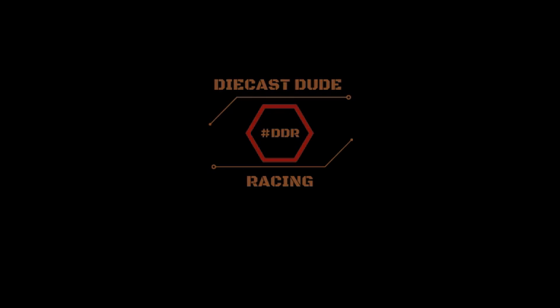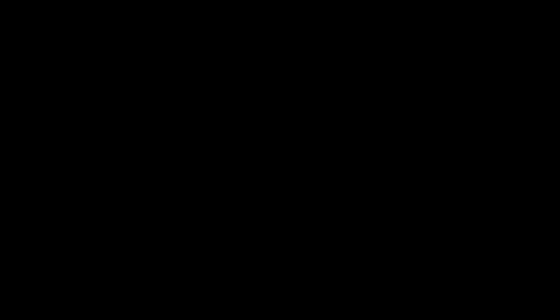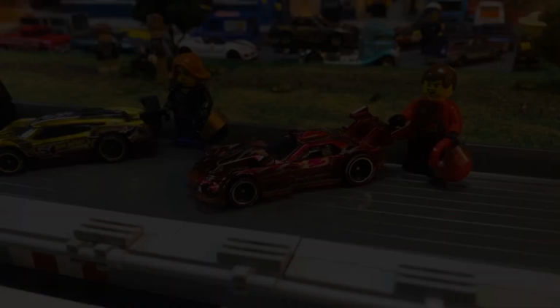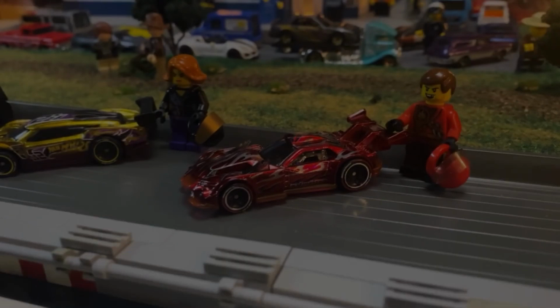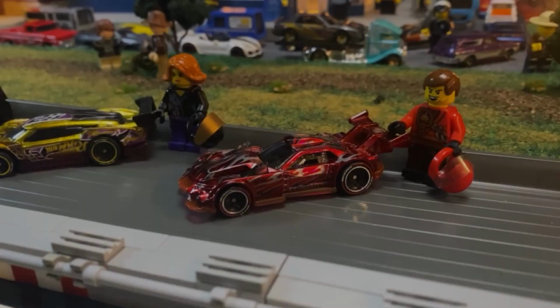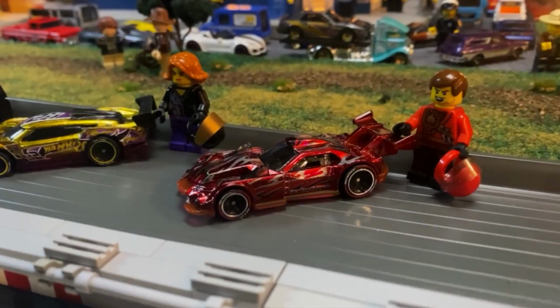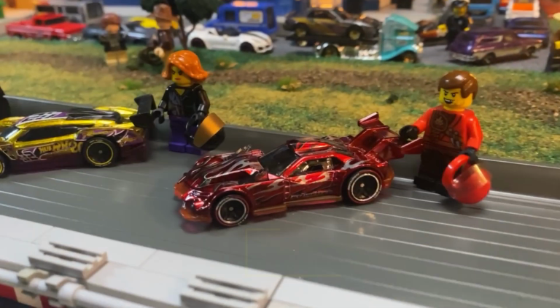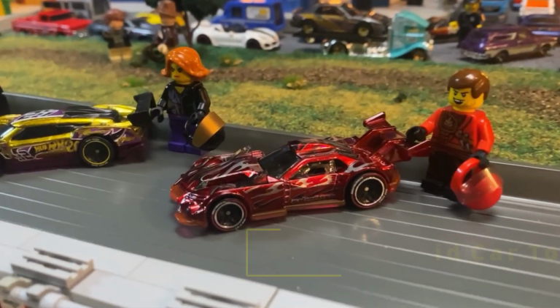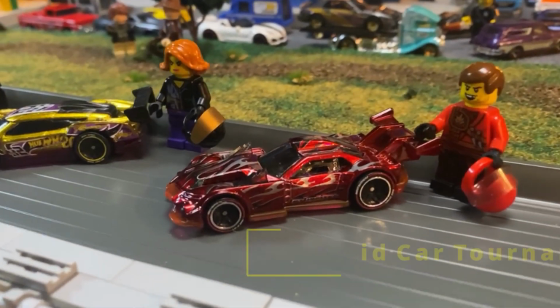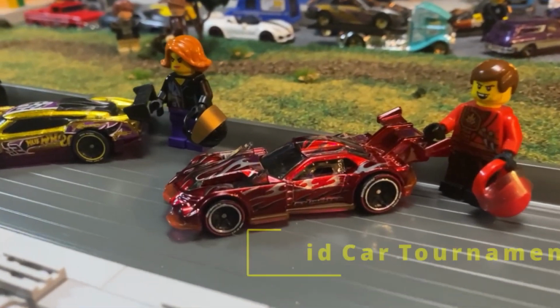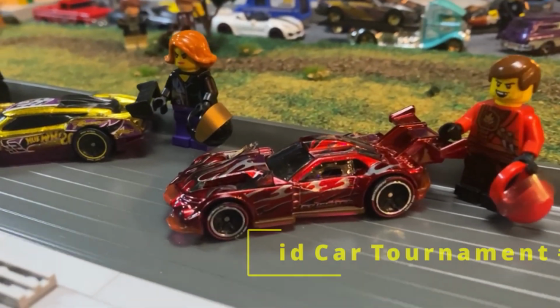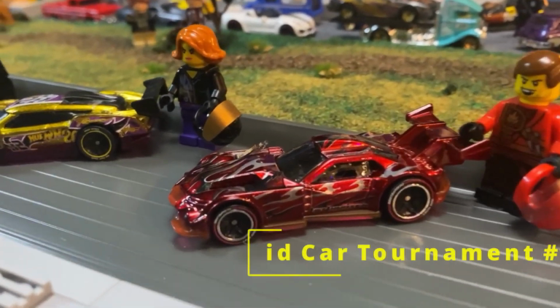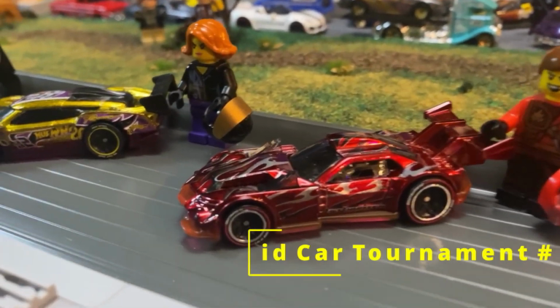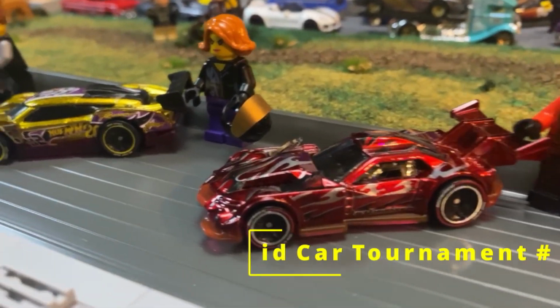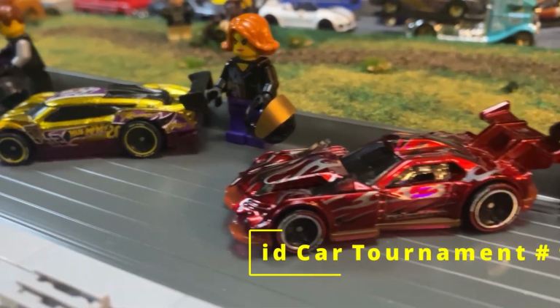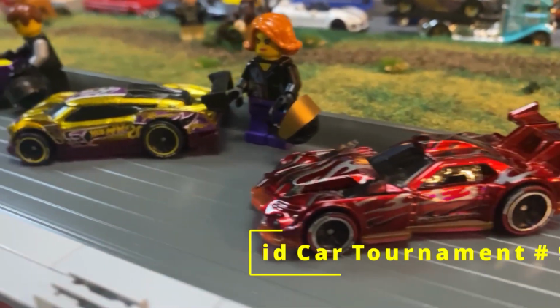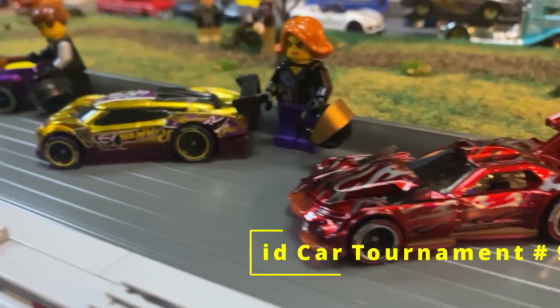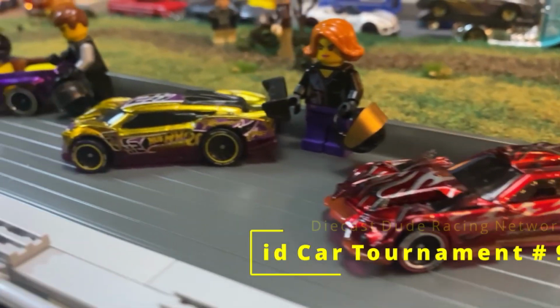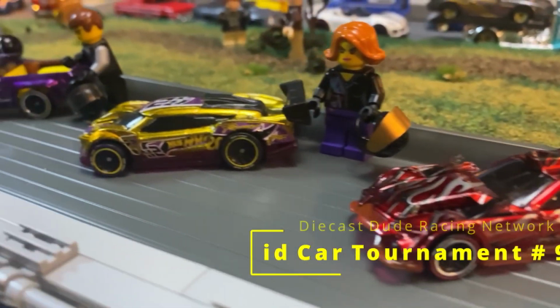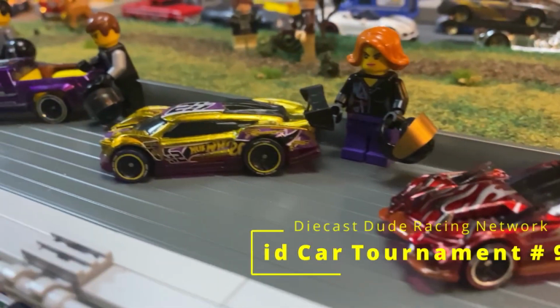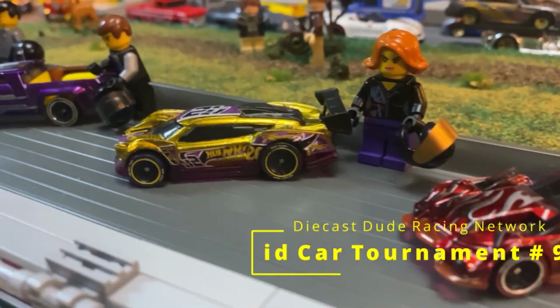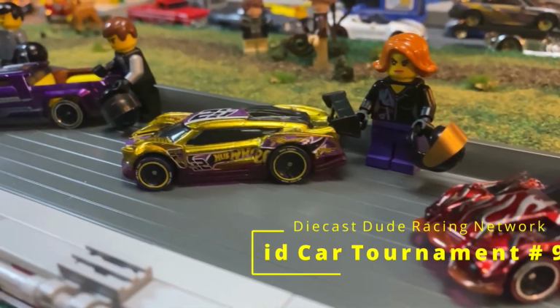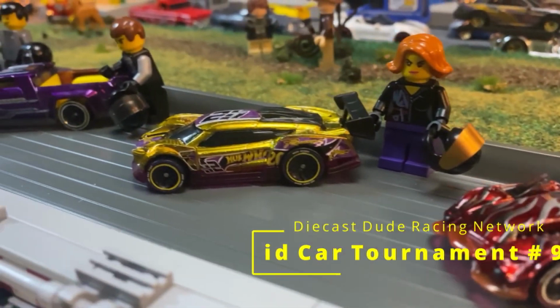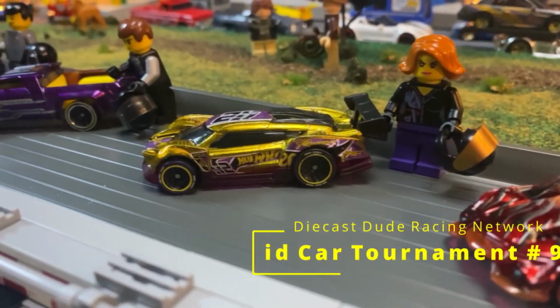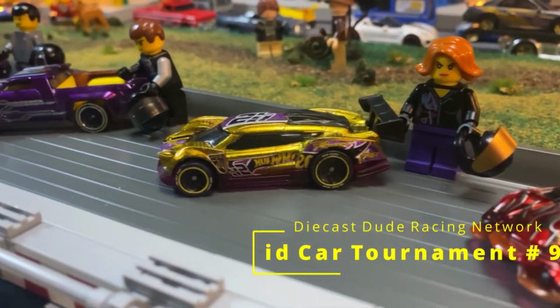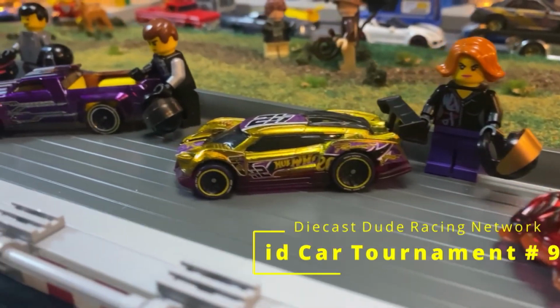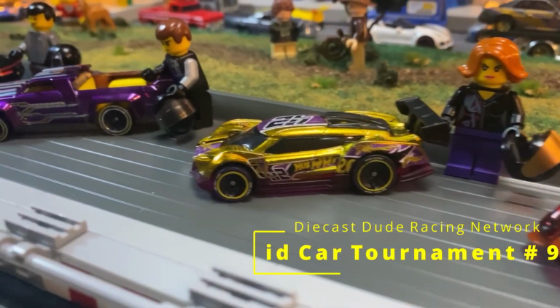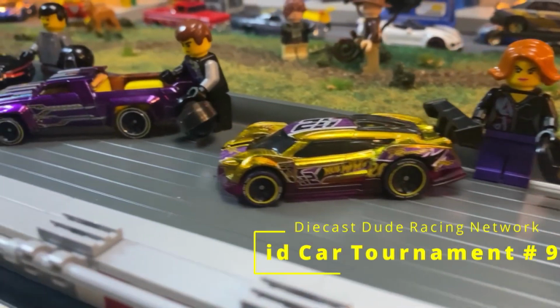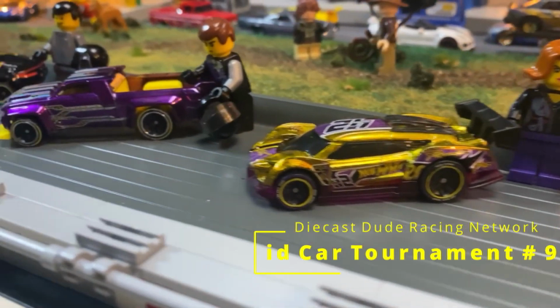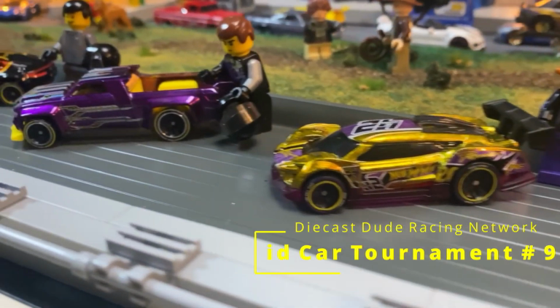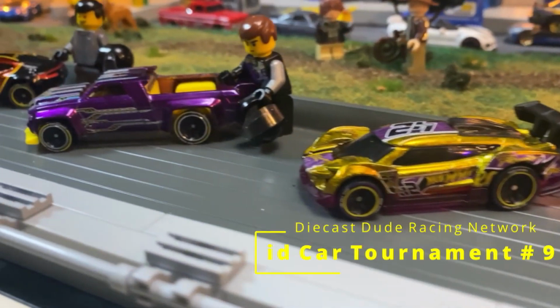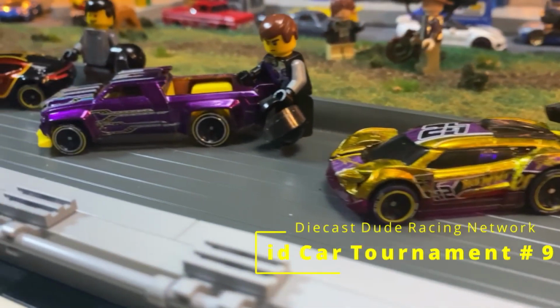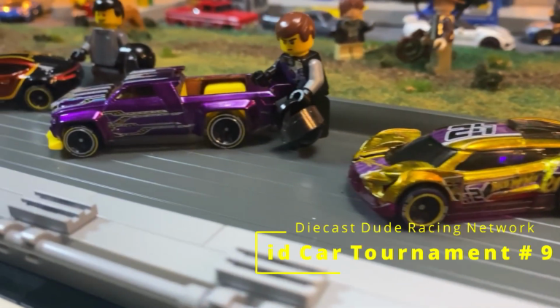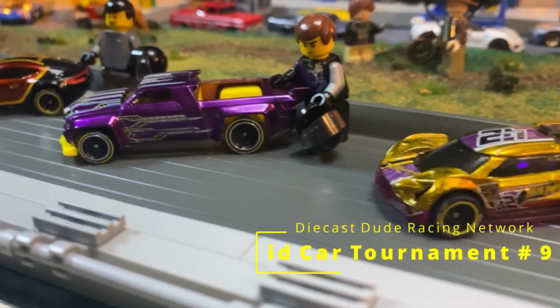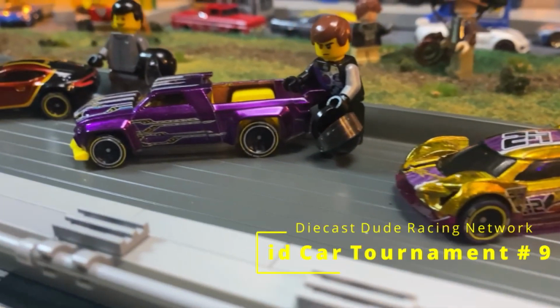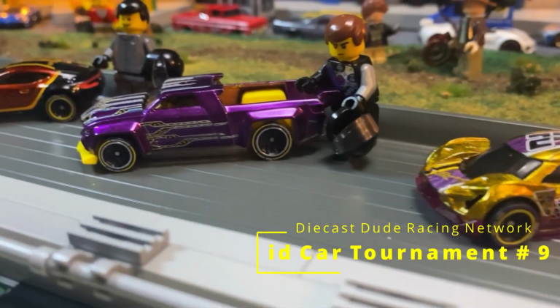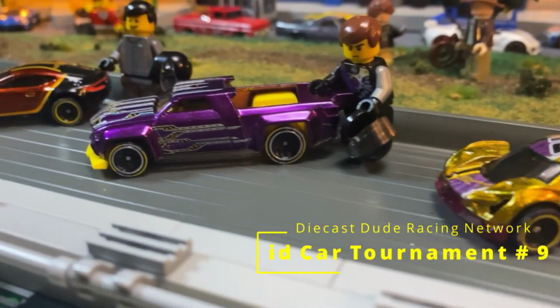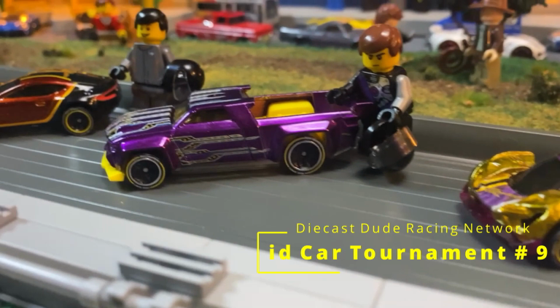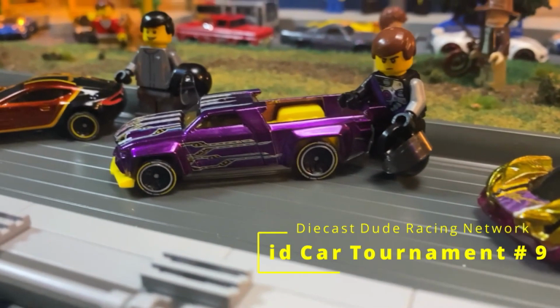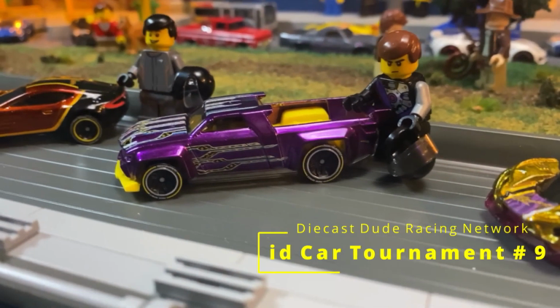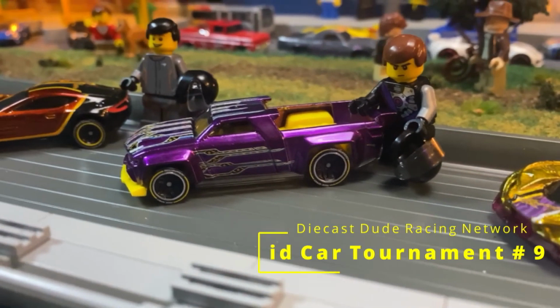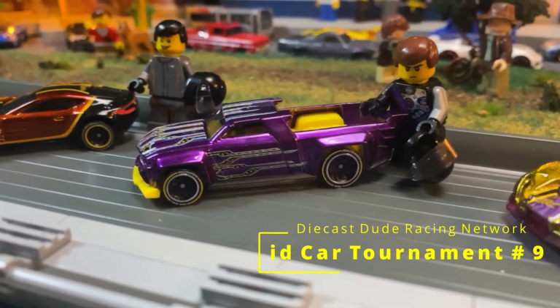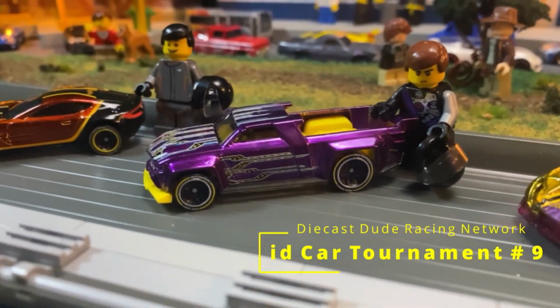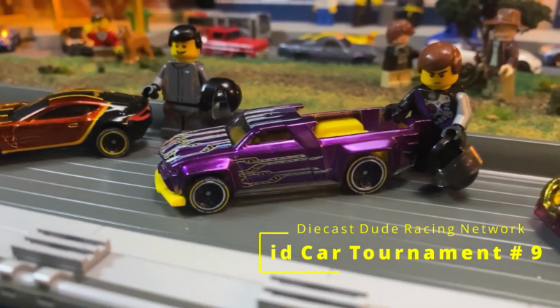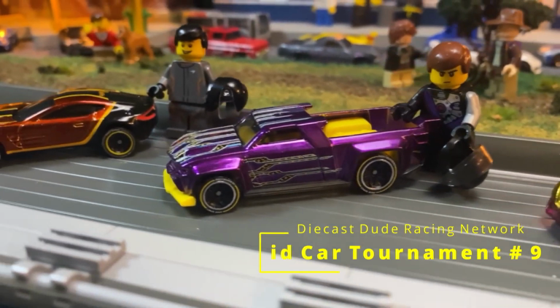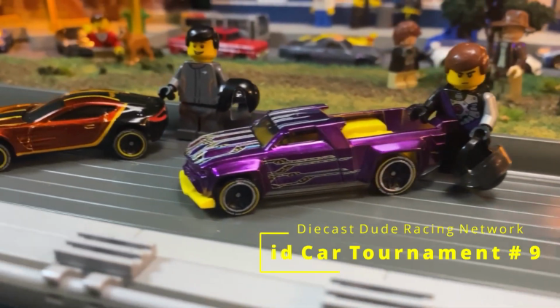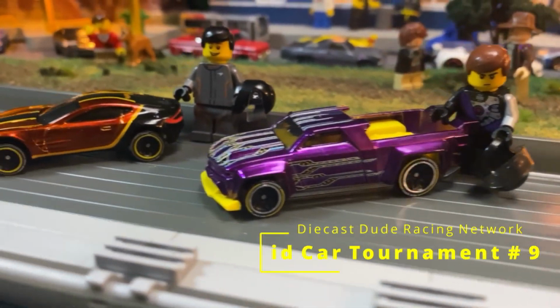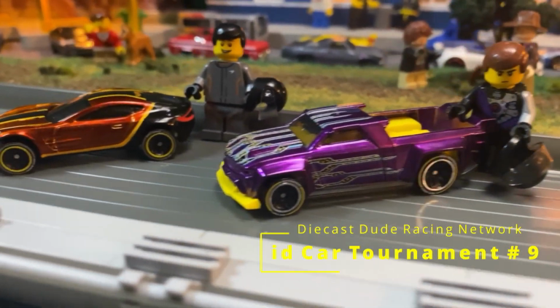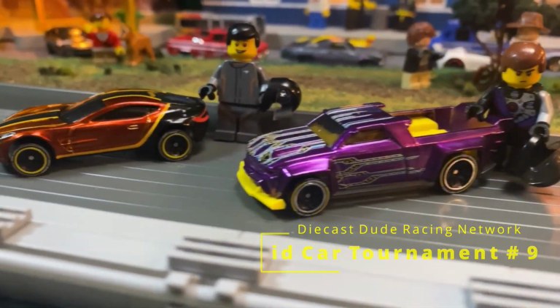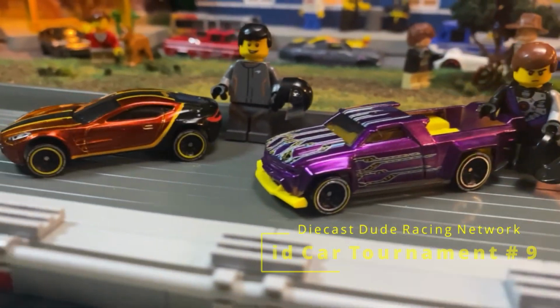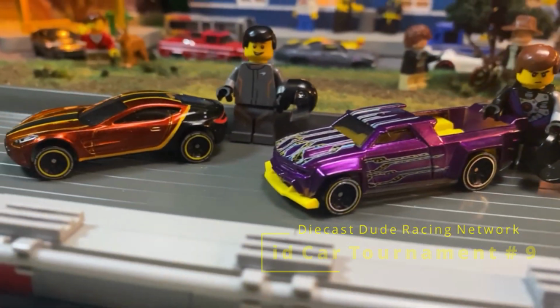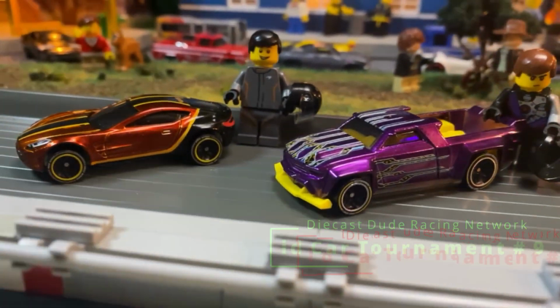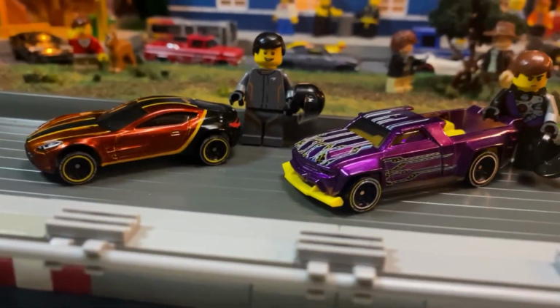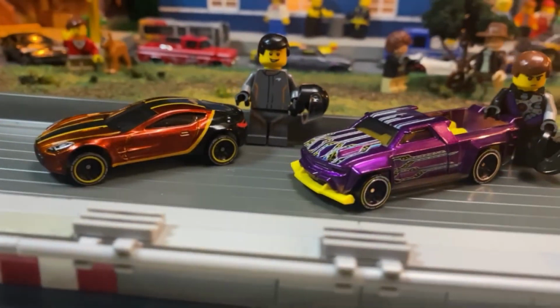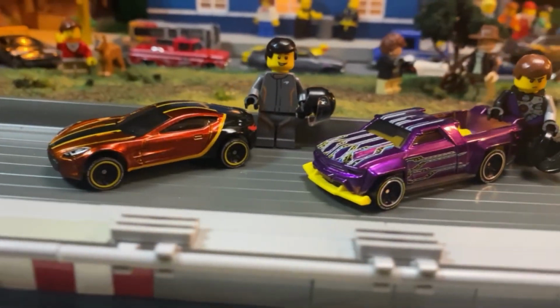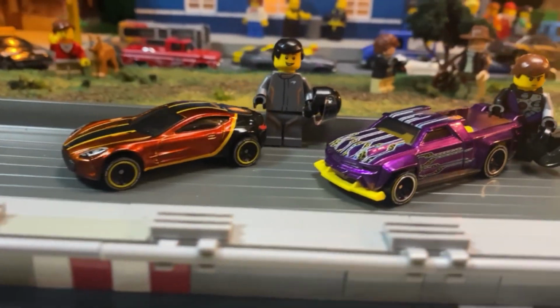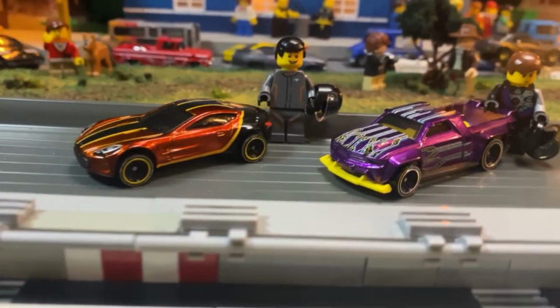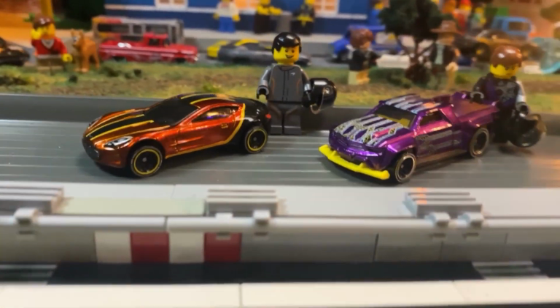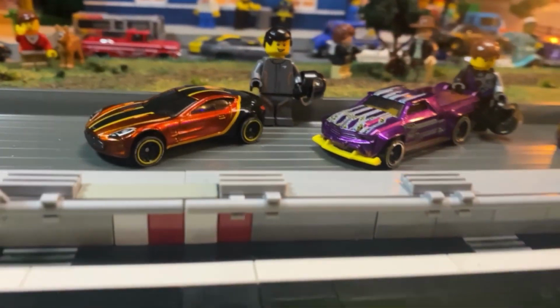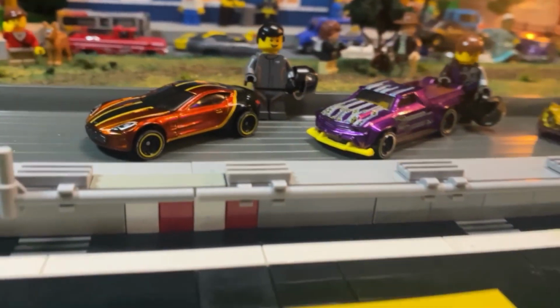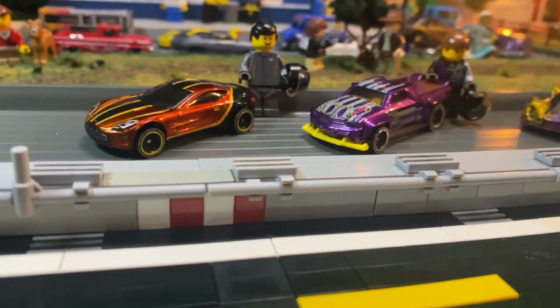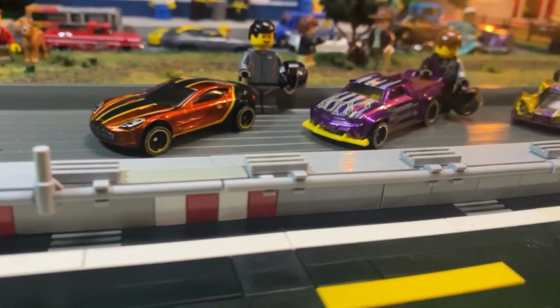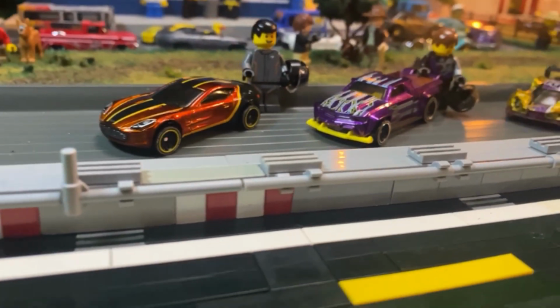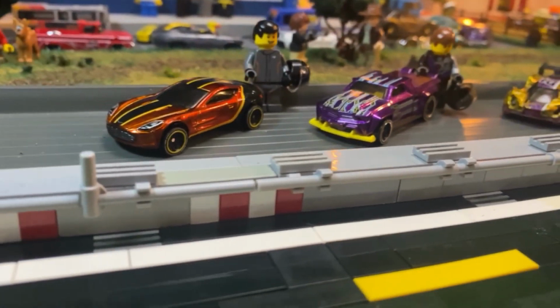Welcome back to the Diecast Dude Racing Network. I'm your host Diecast Dude Racer, and this is our second edition of the Hot Wheels ID cars.